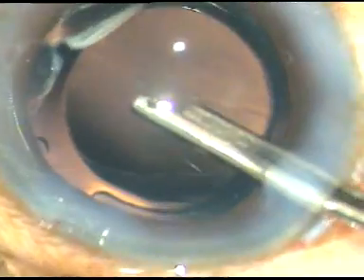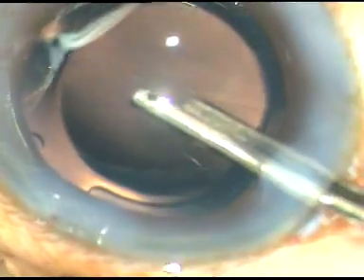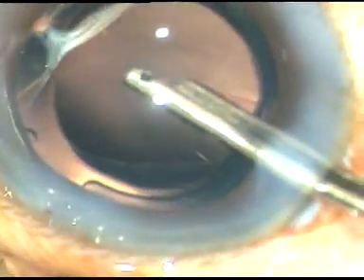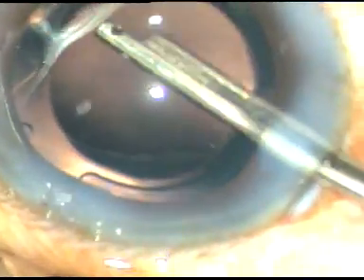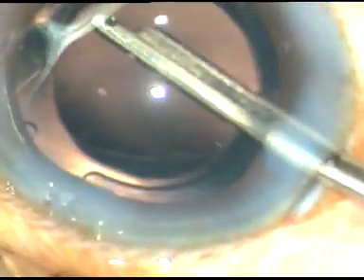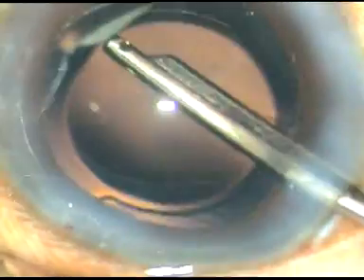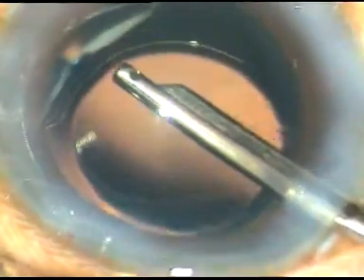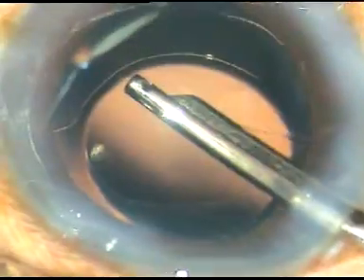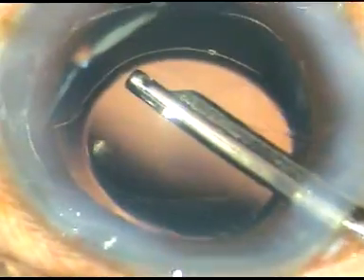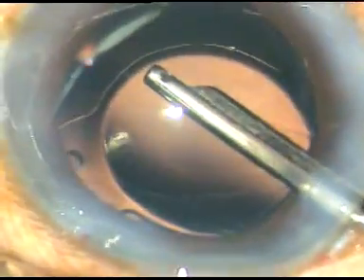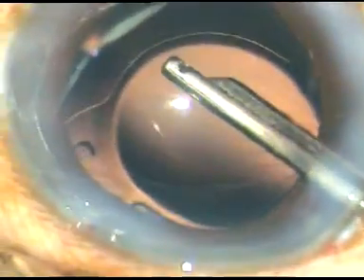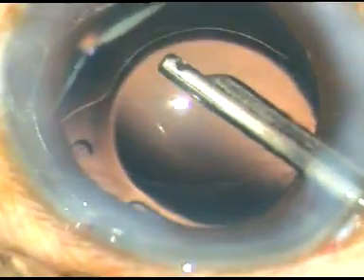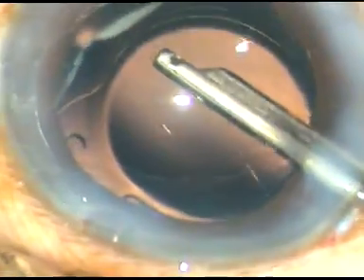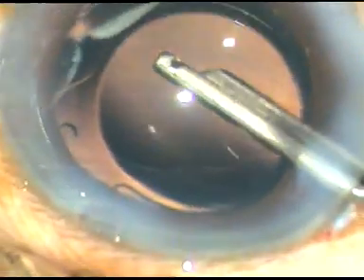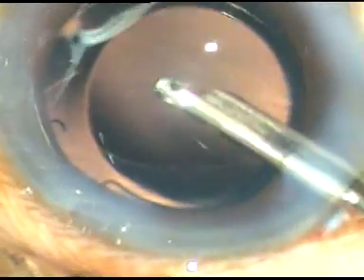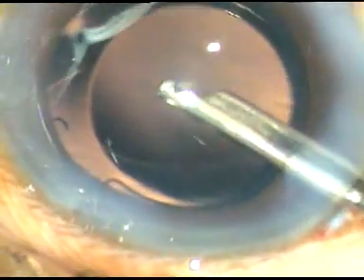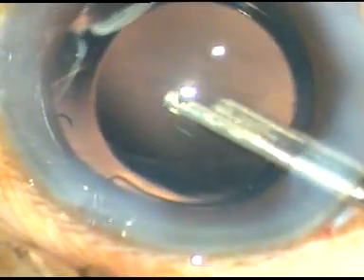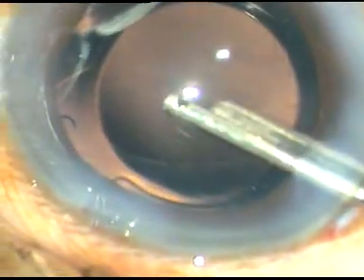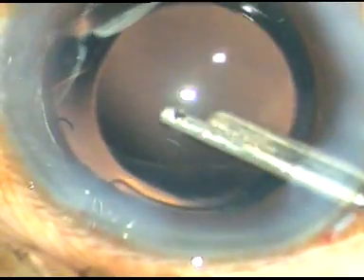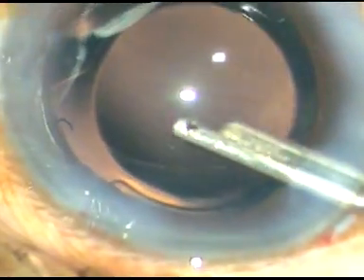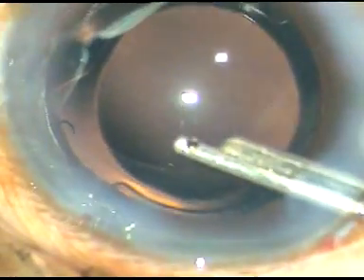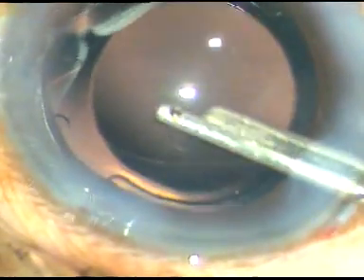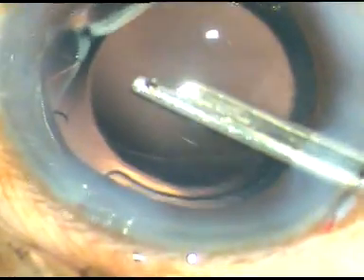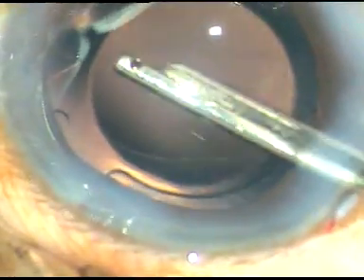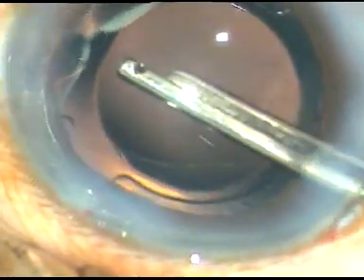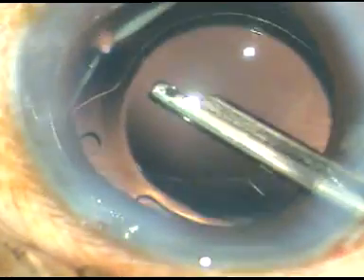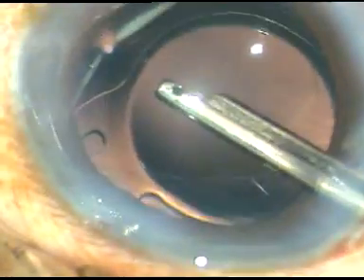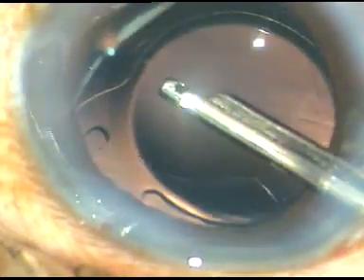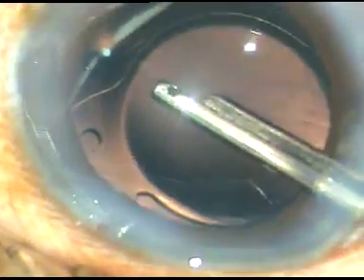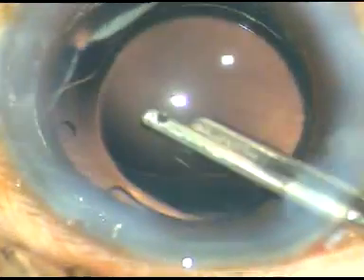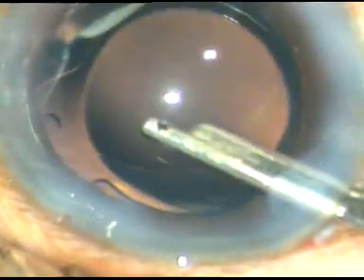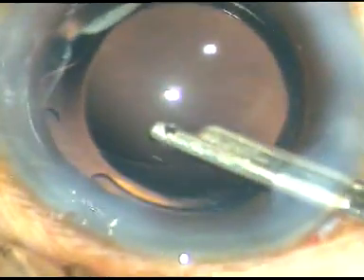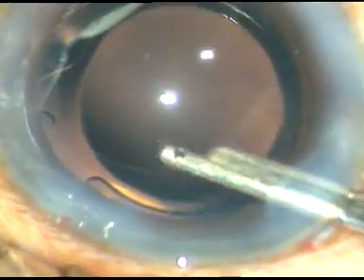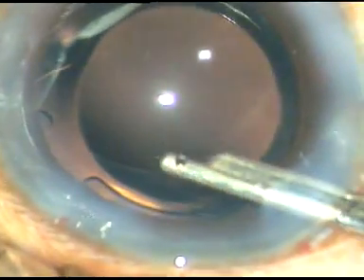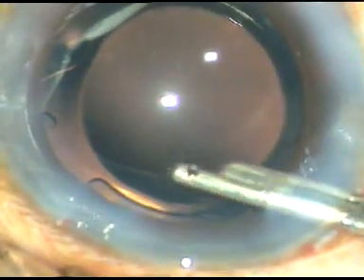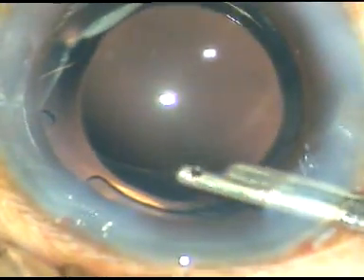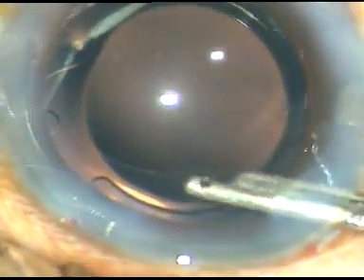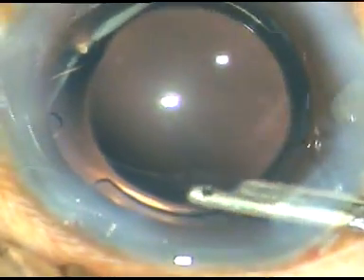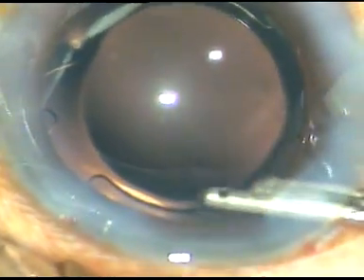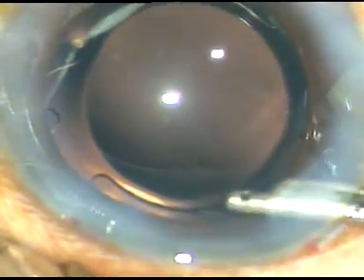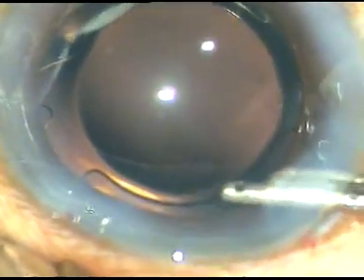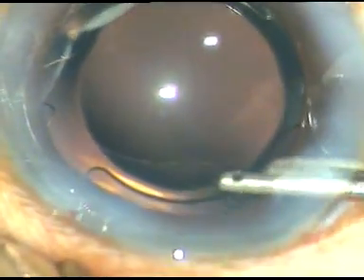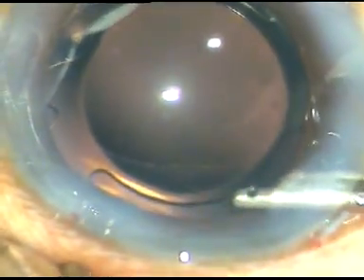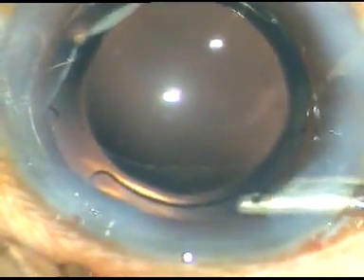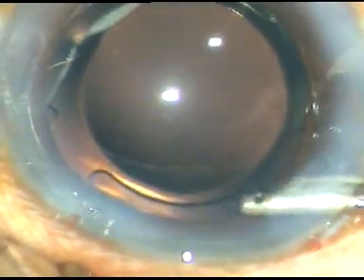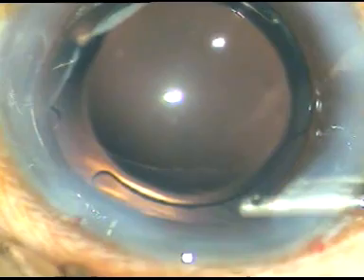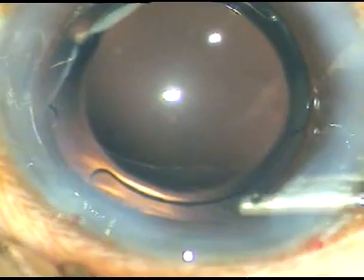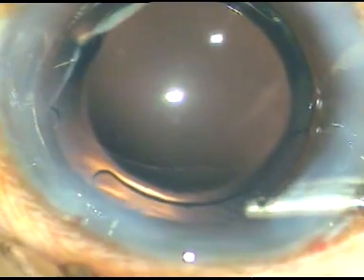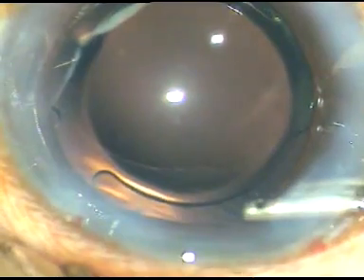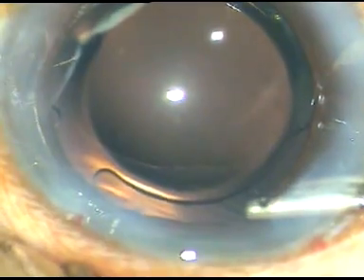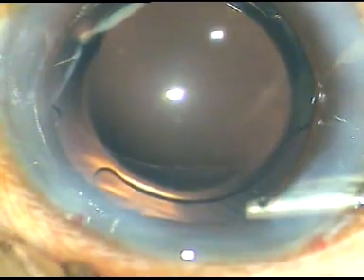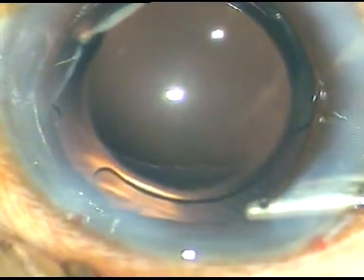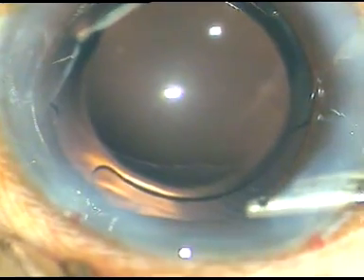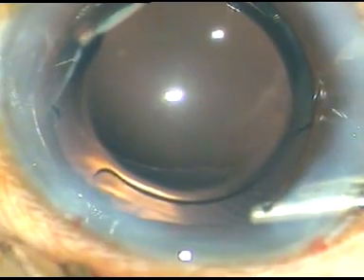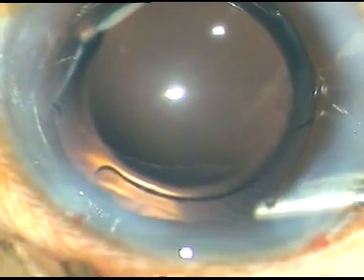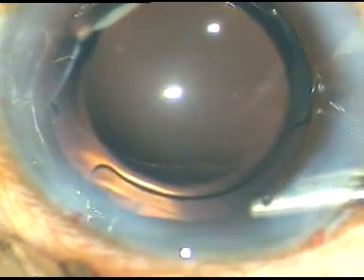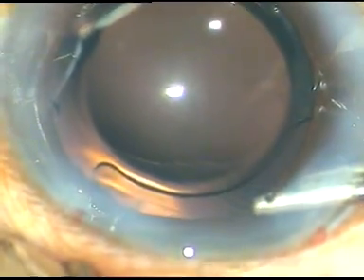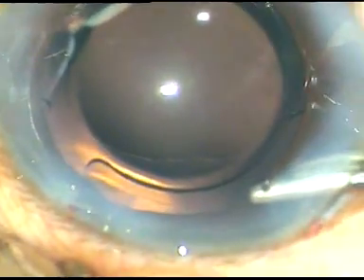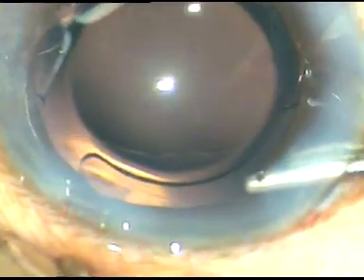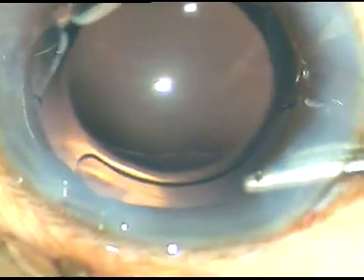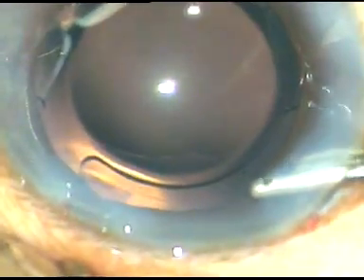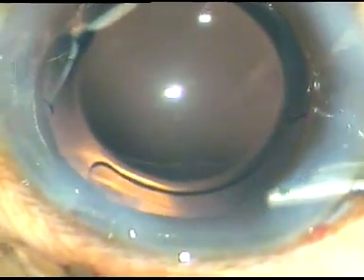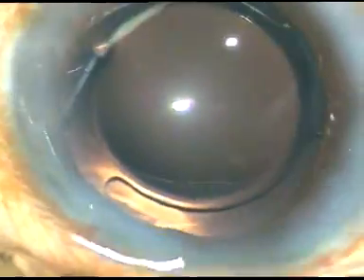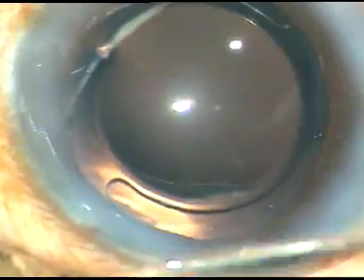Thank you very much for your attention. Hope this video will help you in managing your soft cataracts.